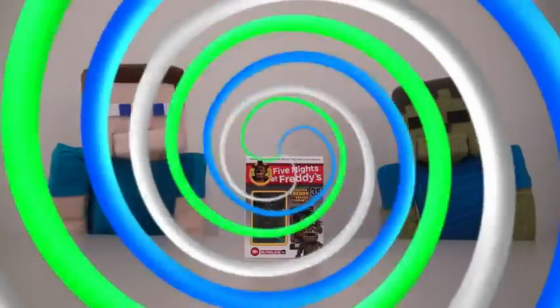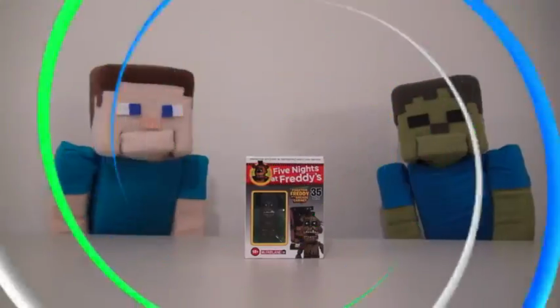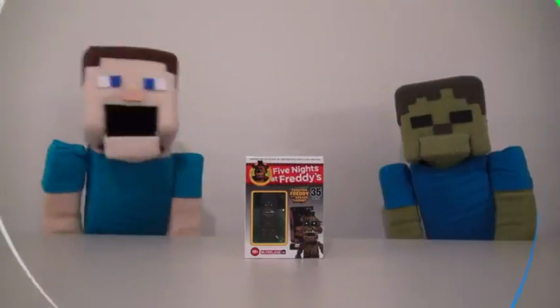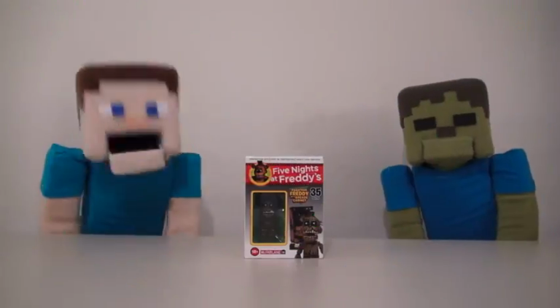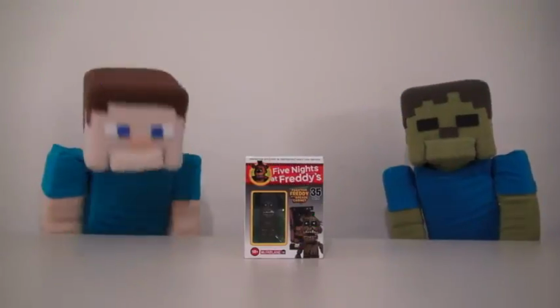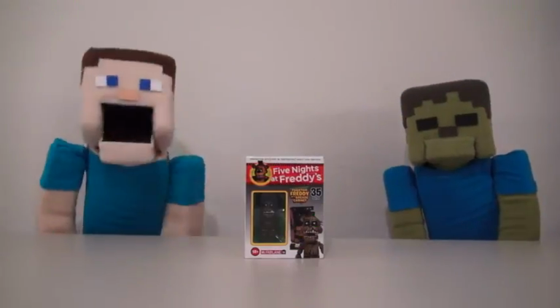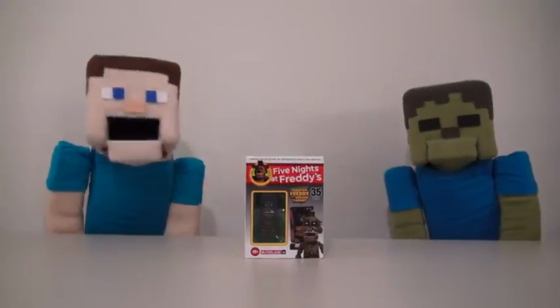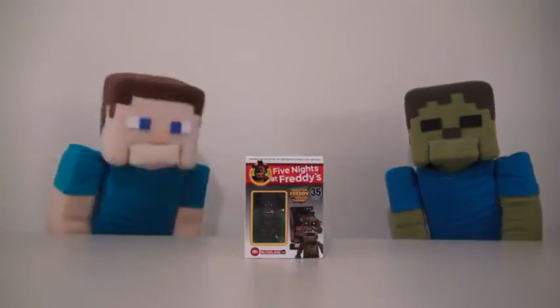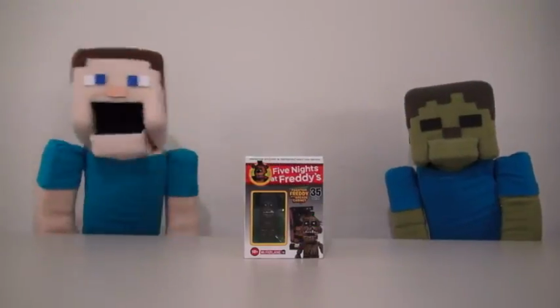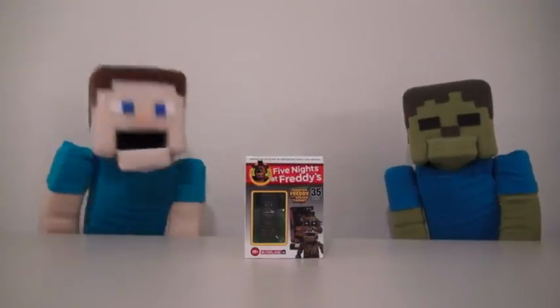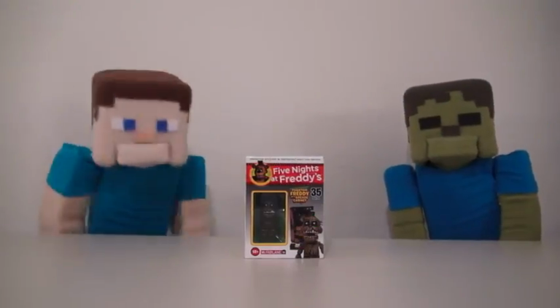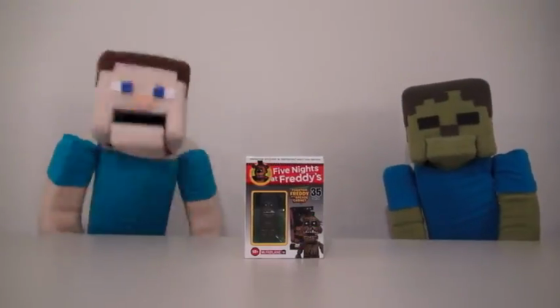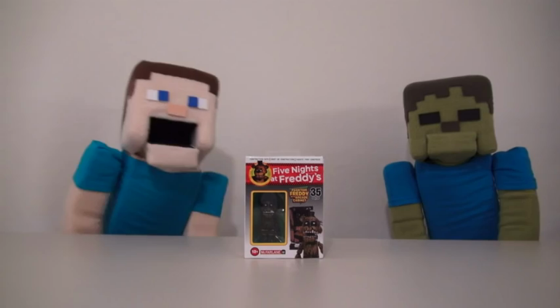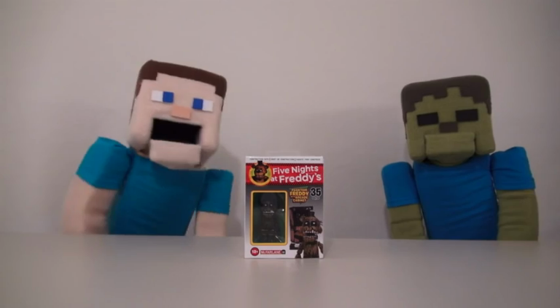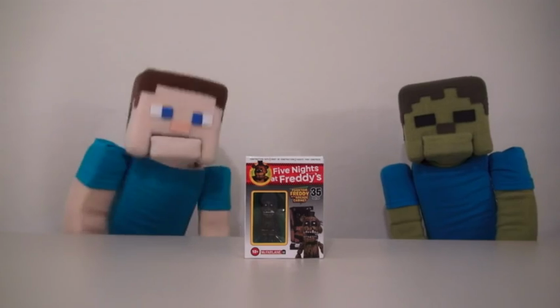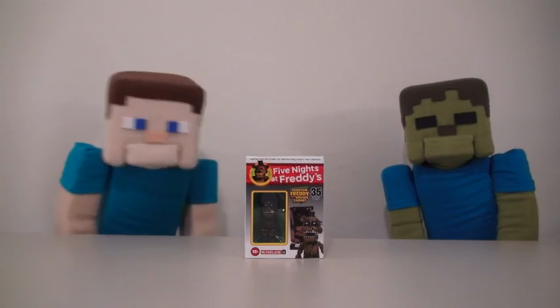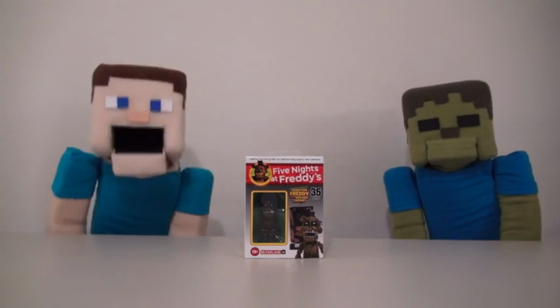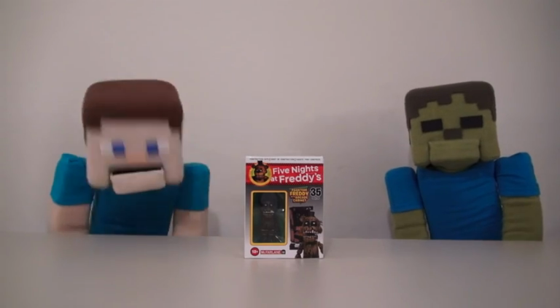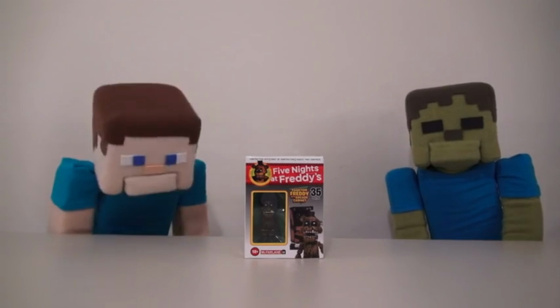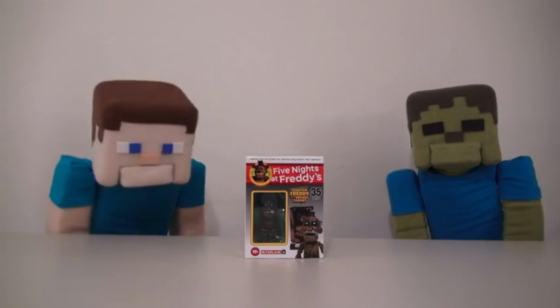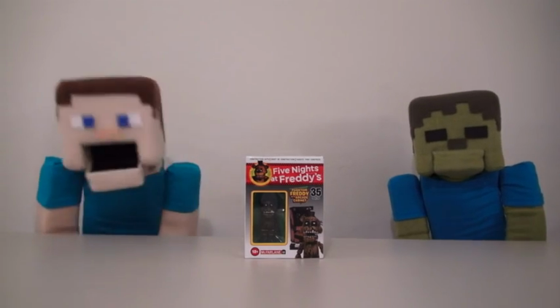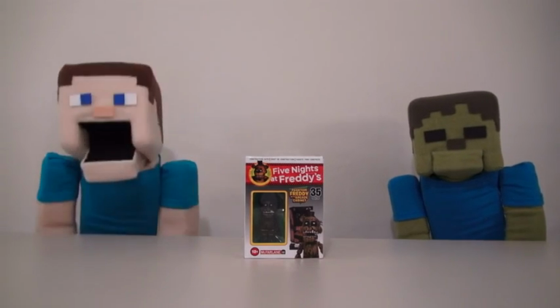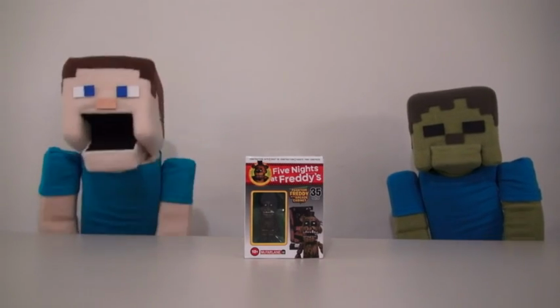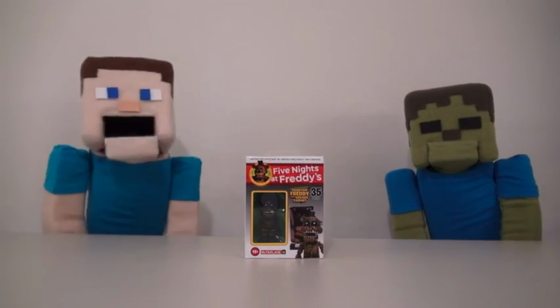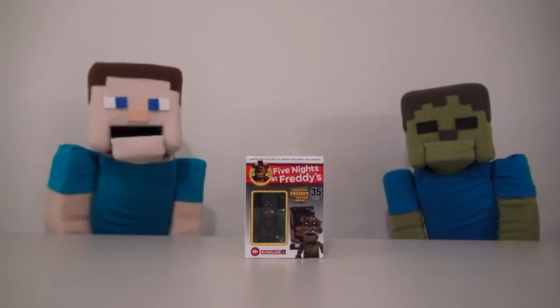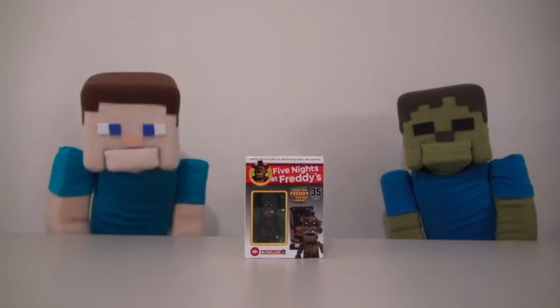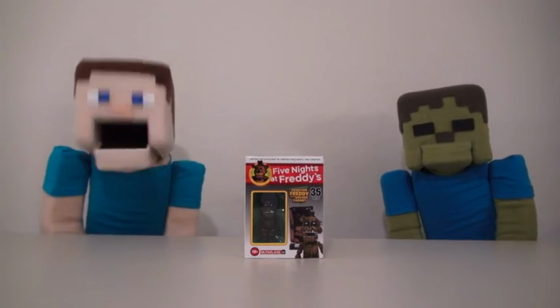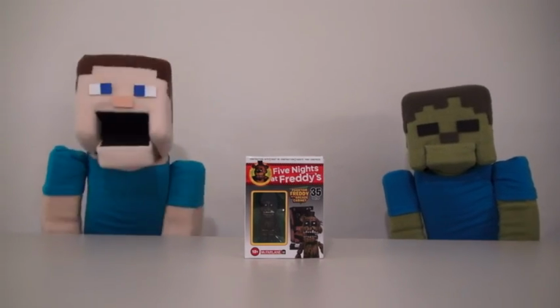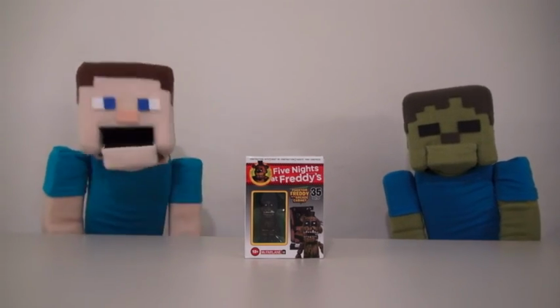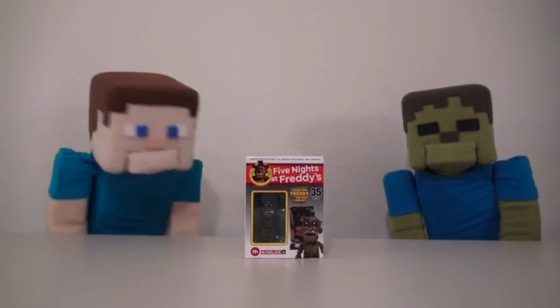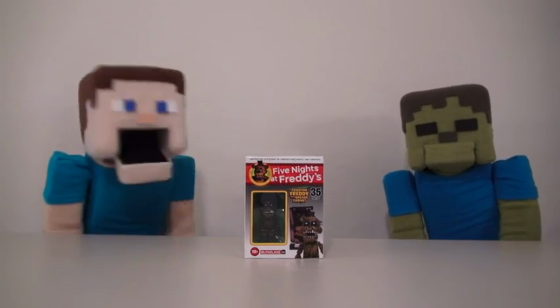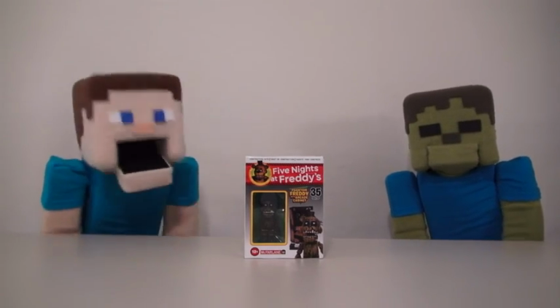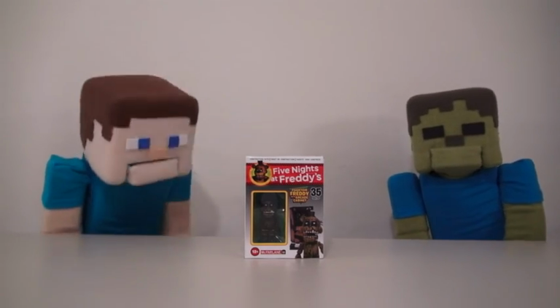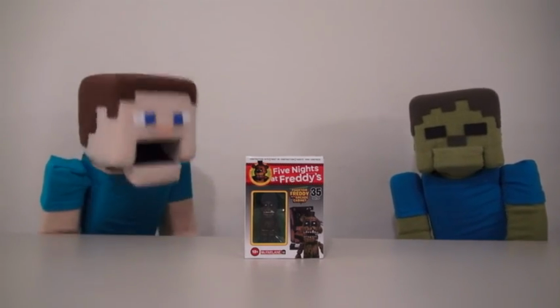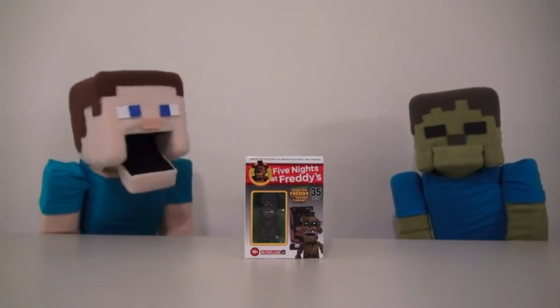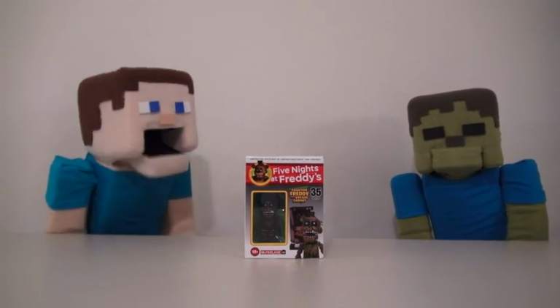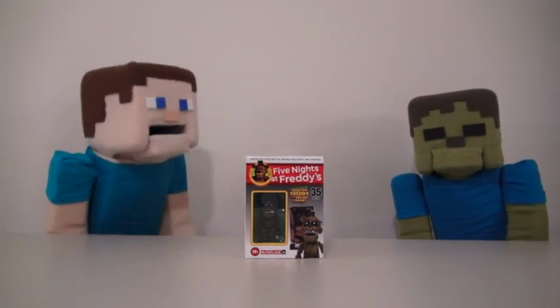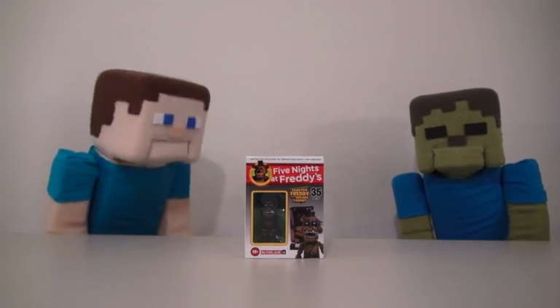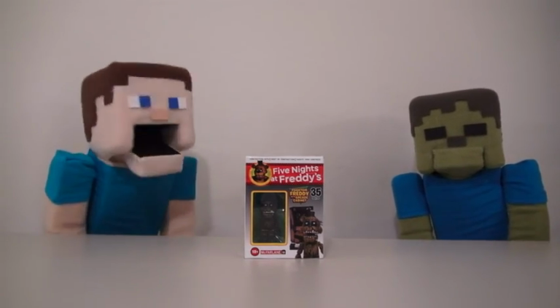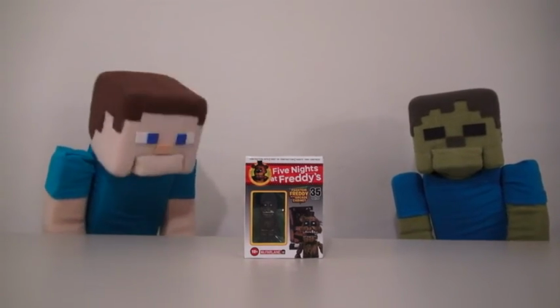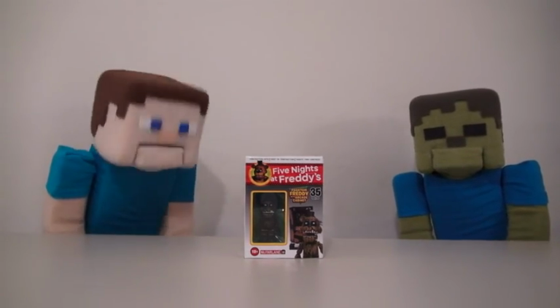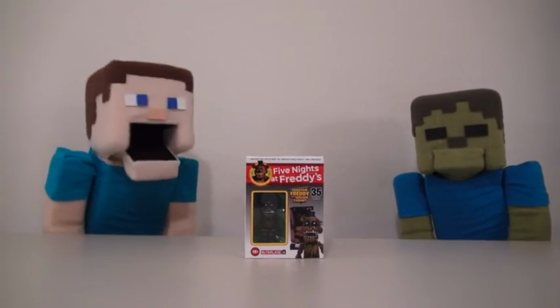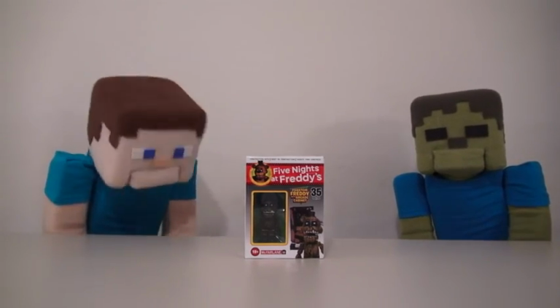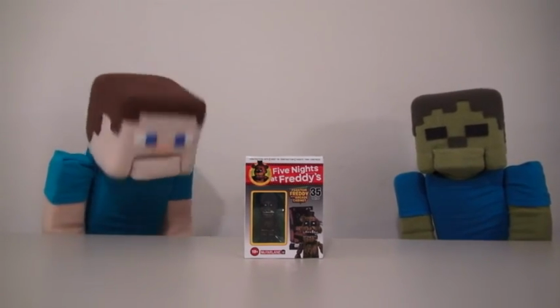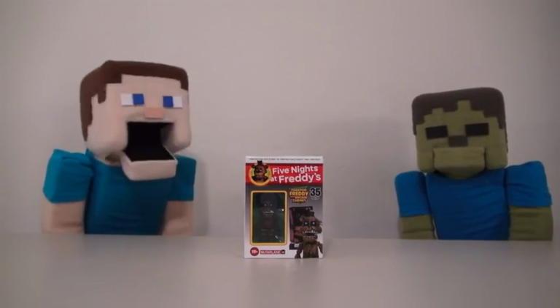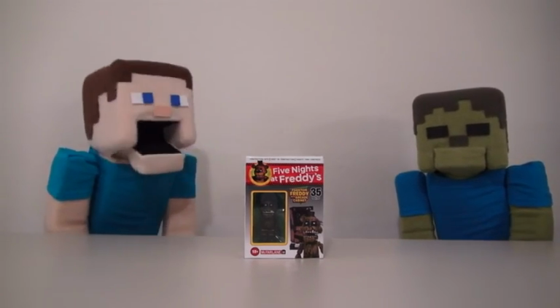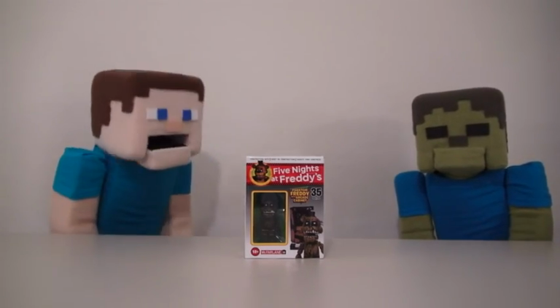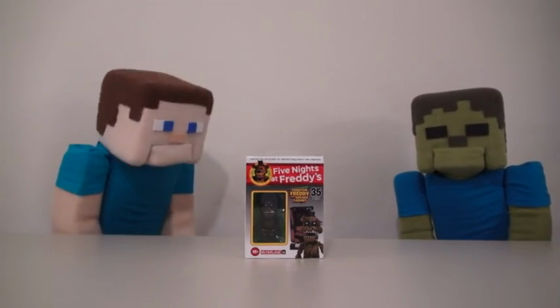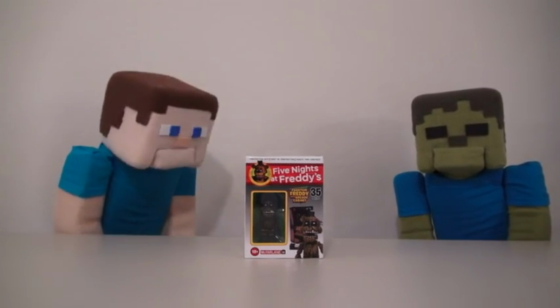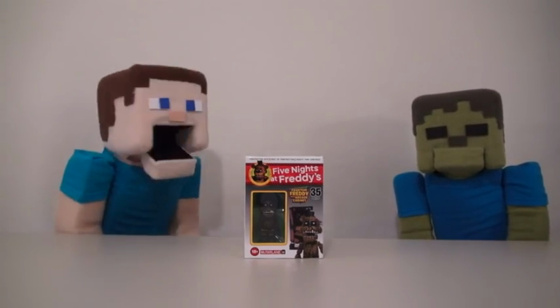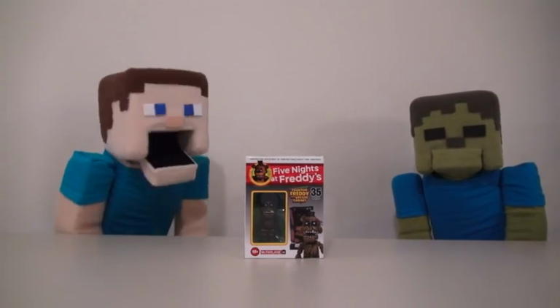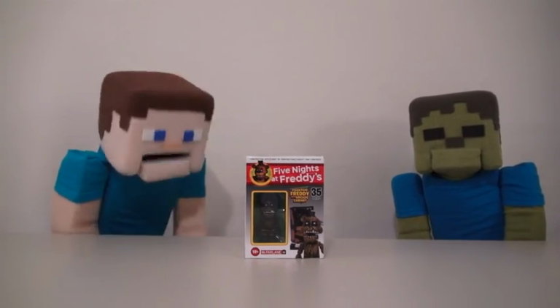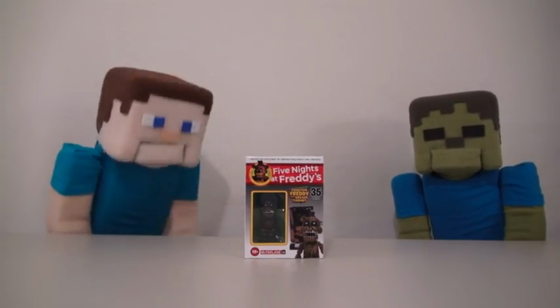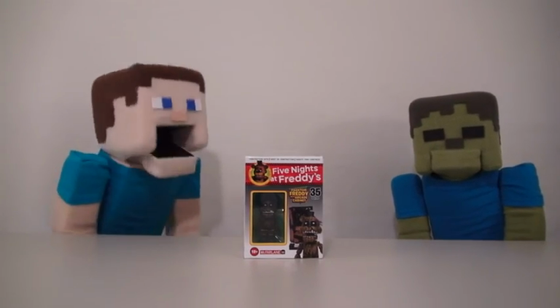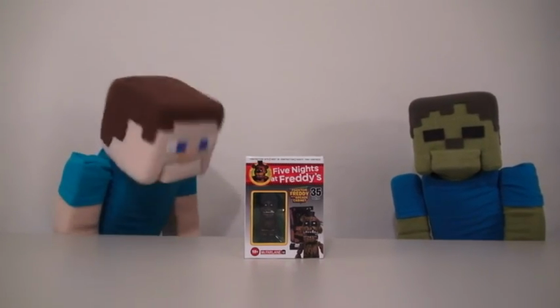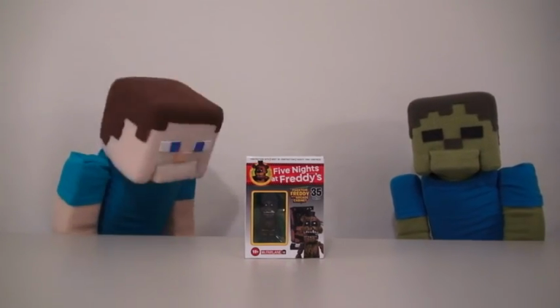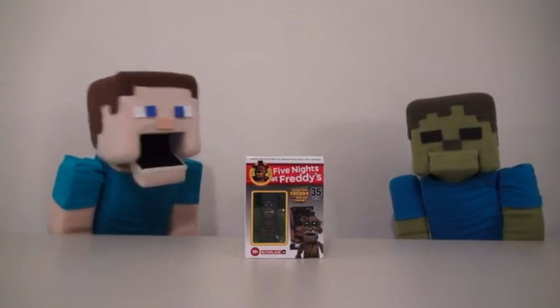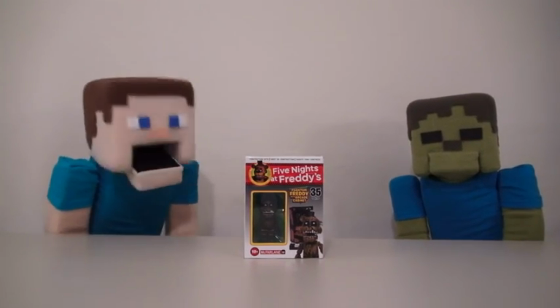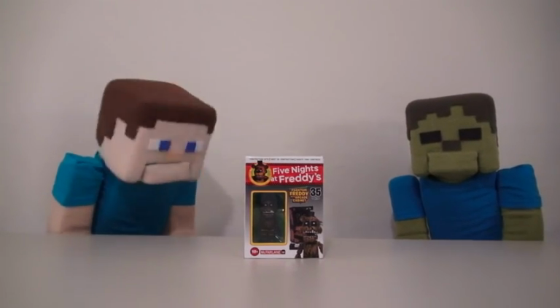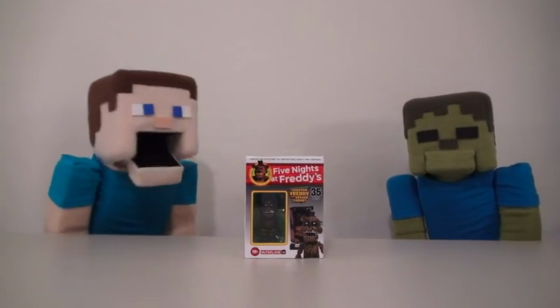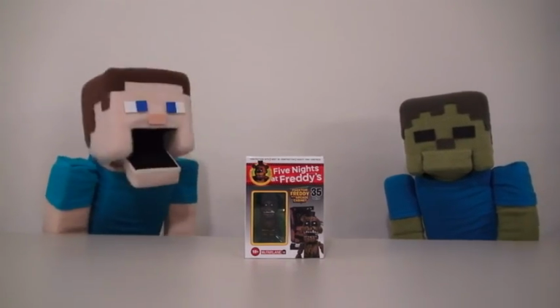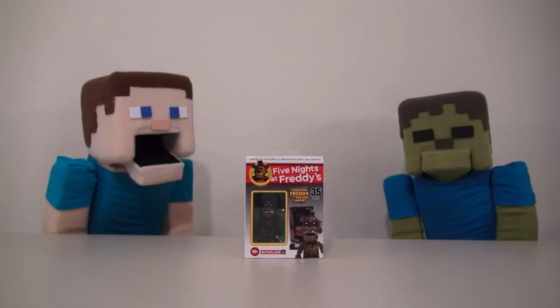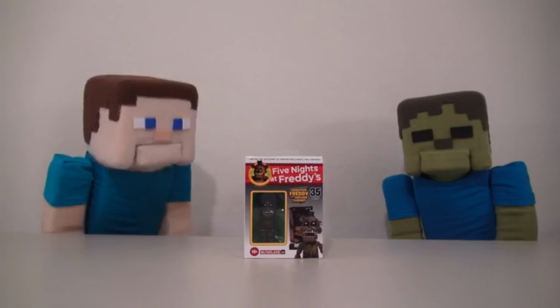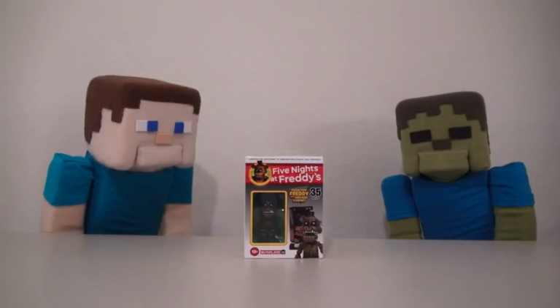Hey, kids! Welcome to another Puppet Steve show. And today, we're looking at a new Five Nights at Freddy's toy, the Phantom Freddy set.